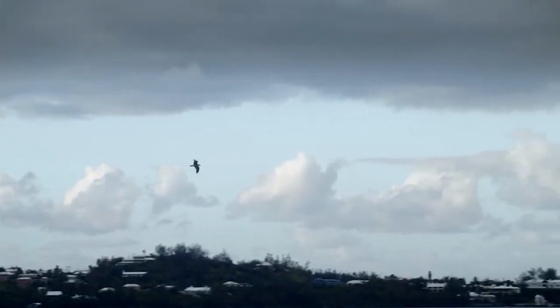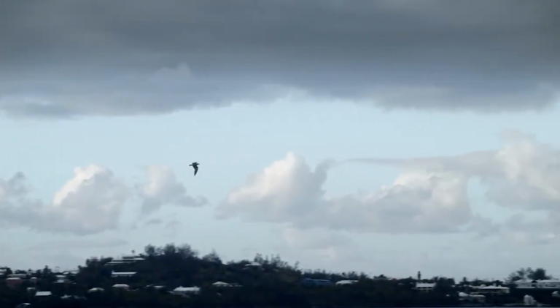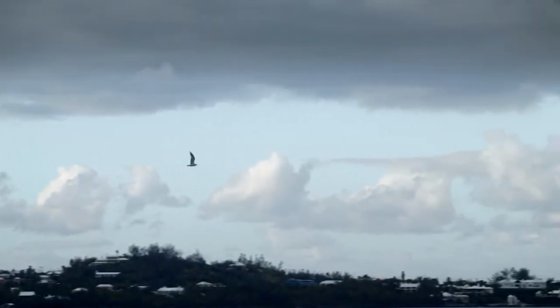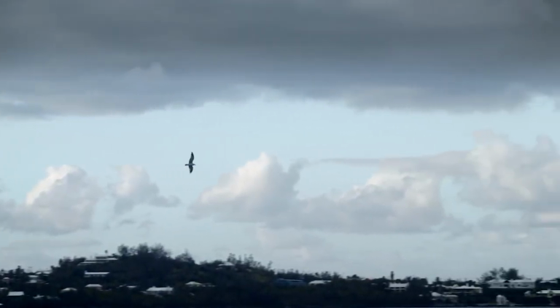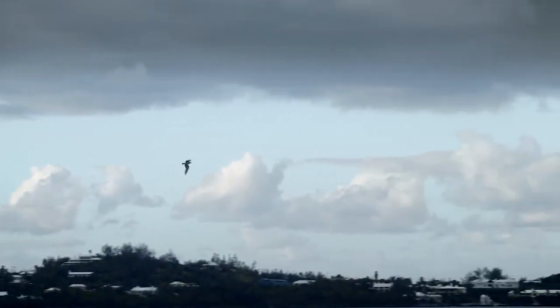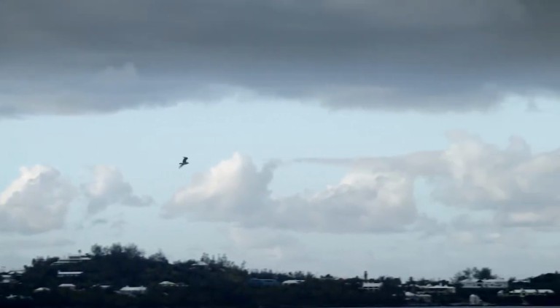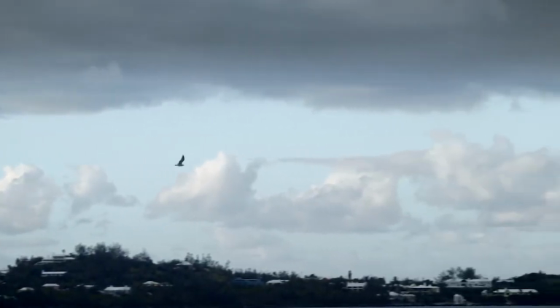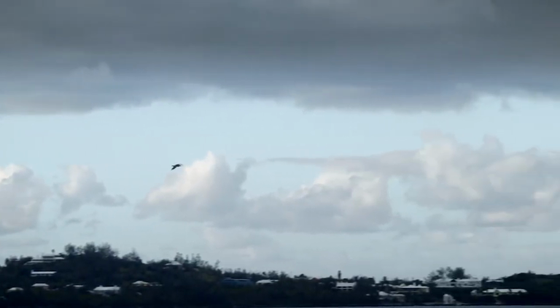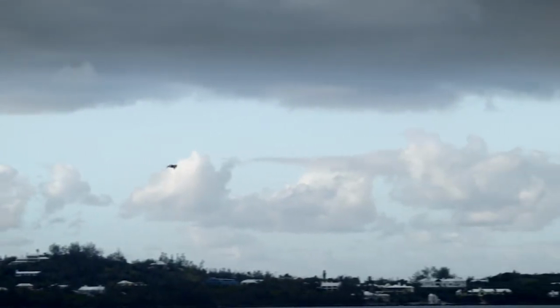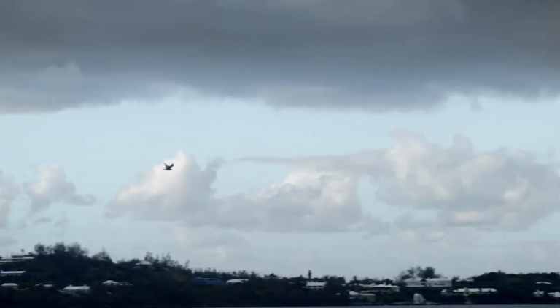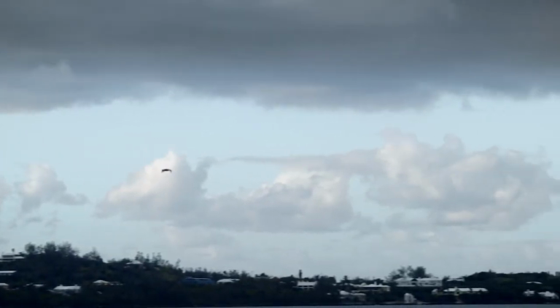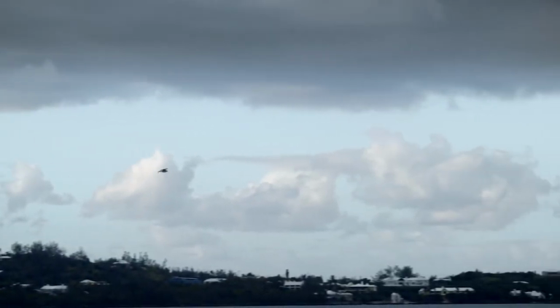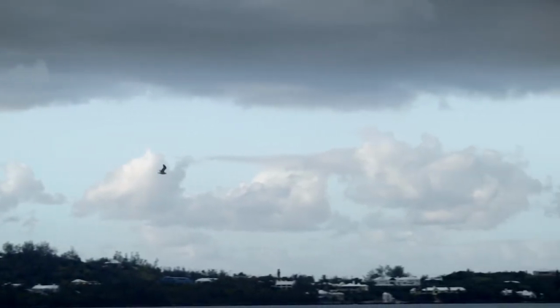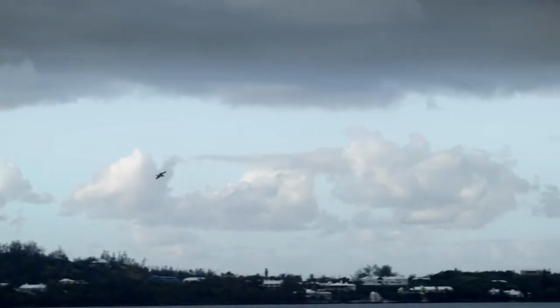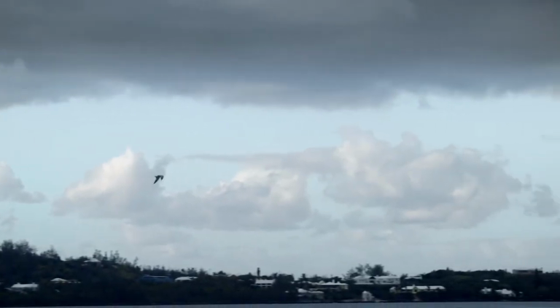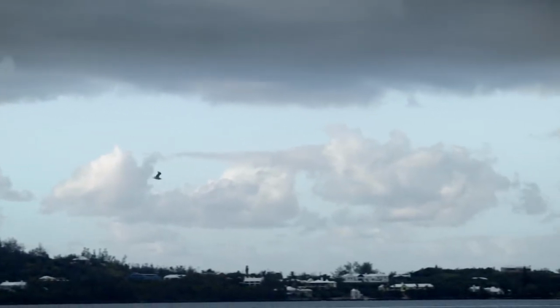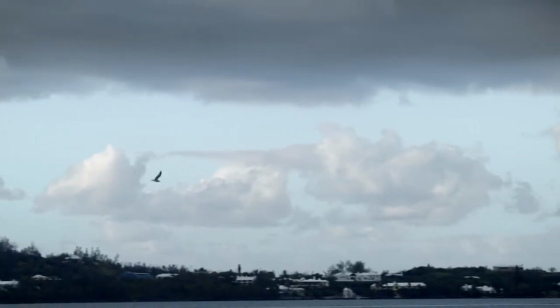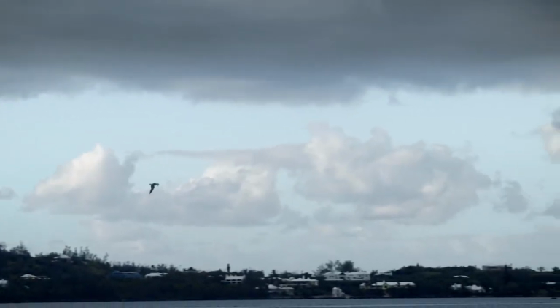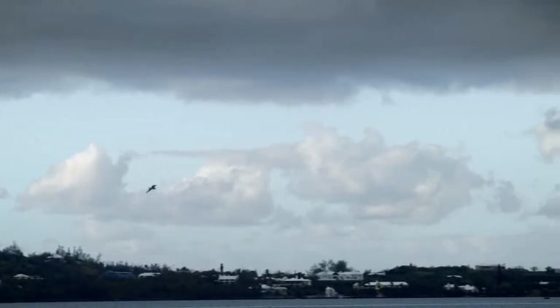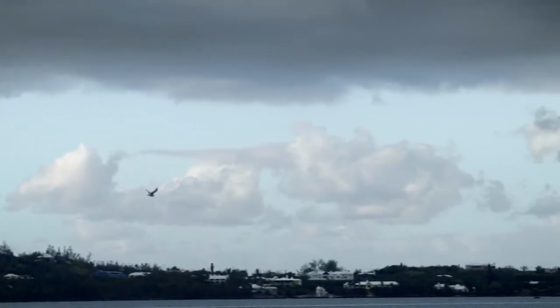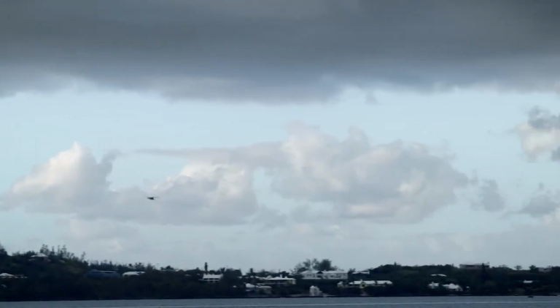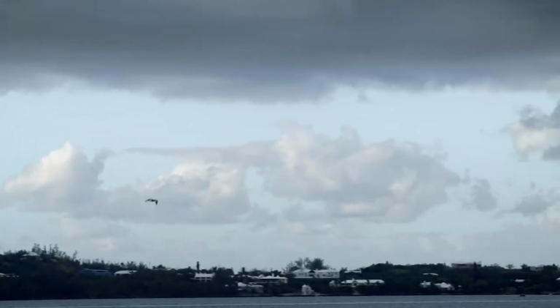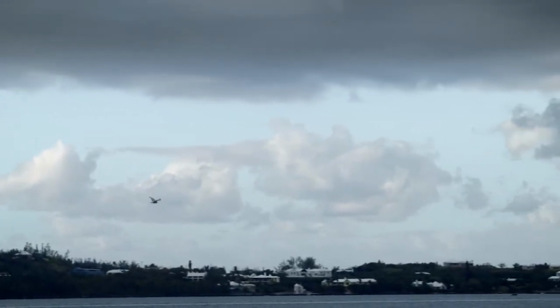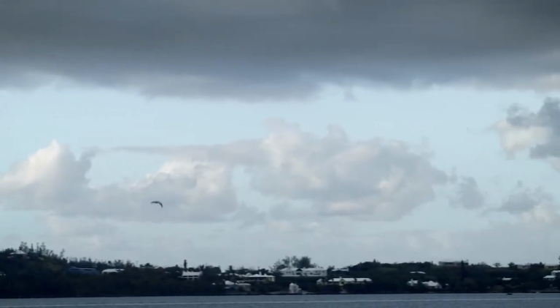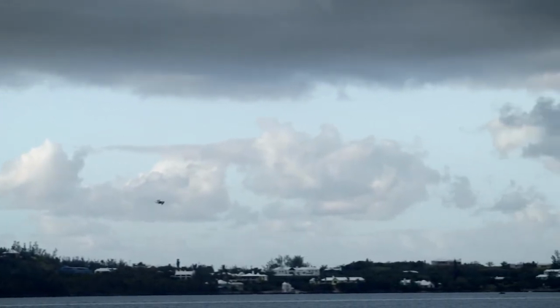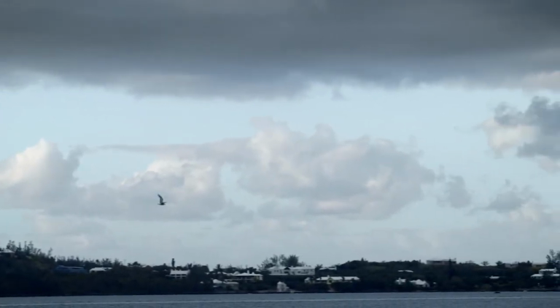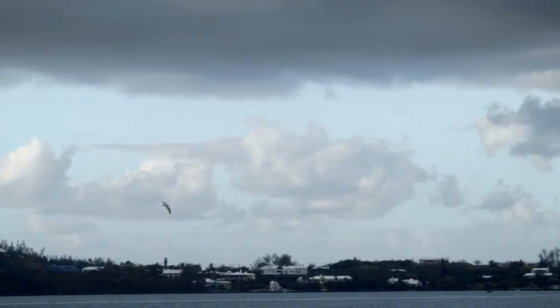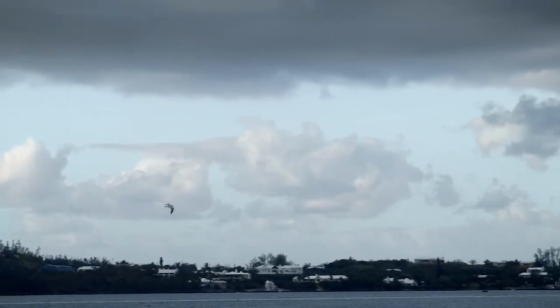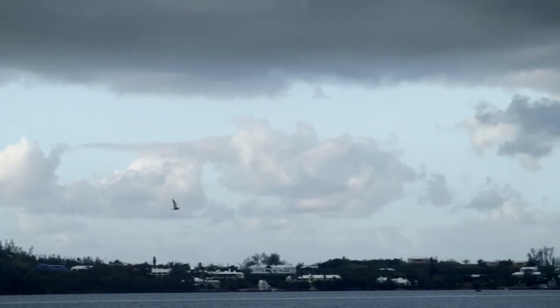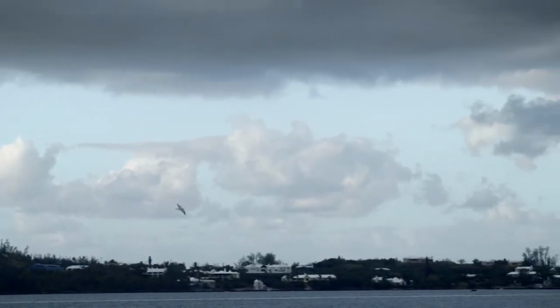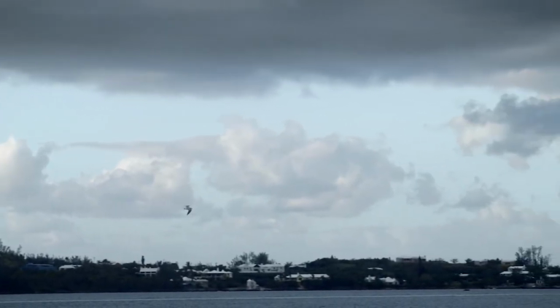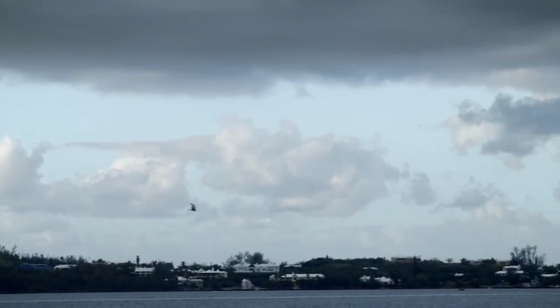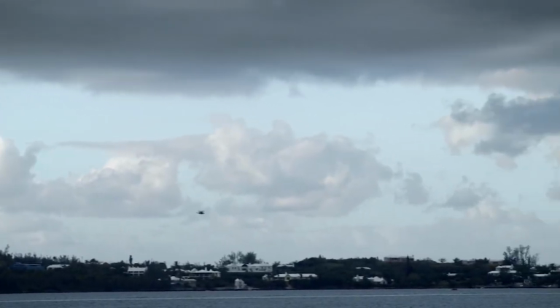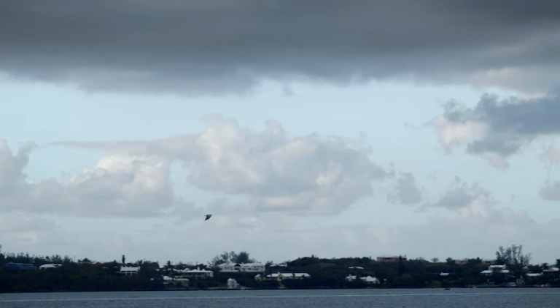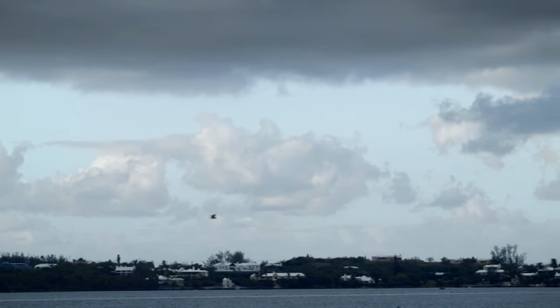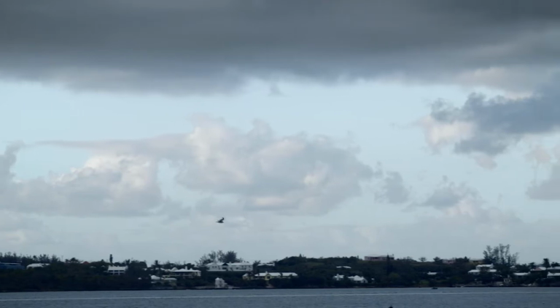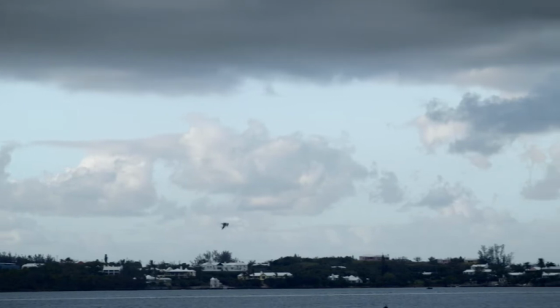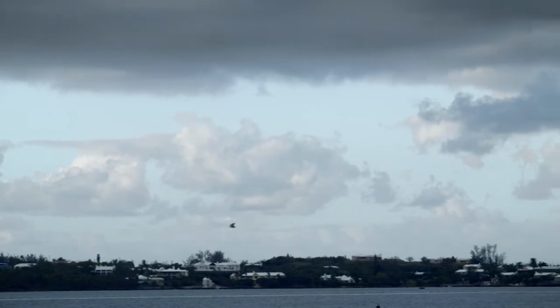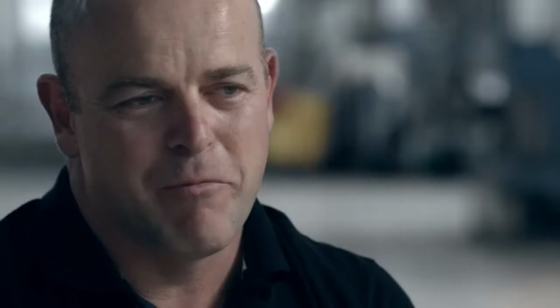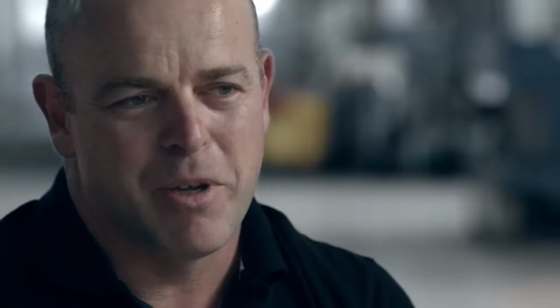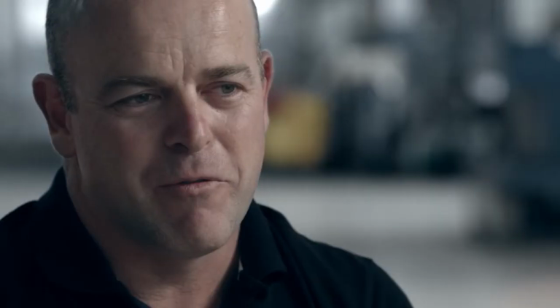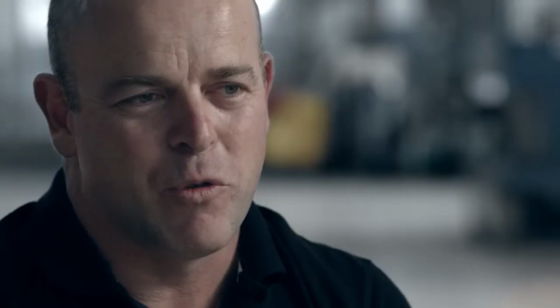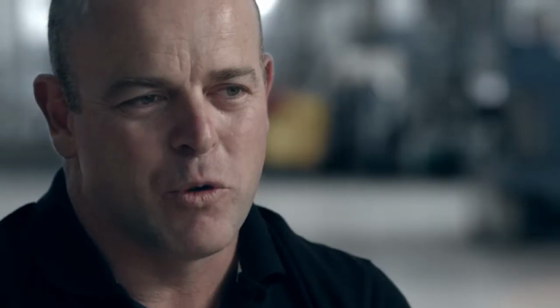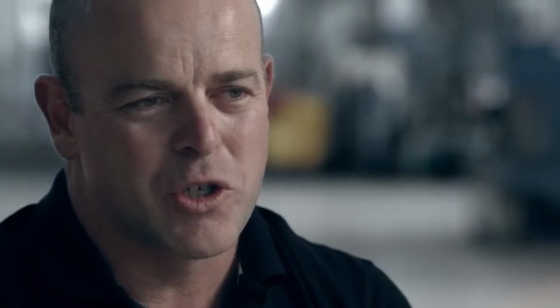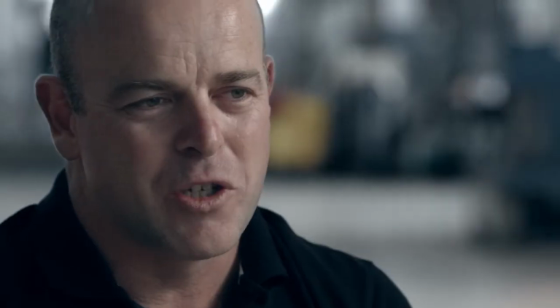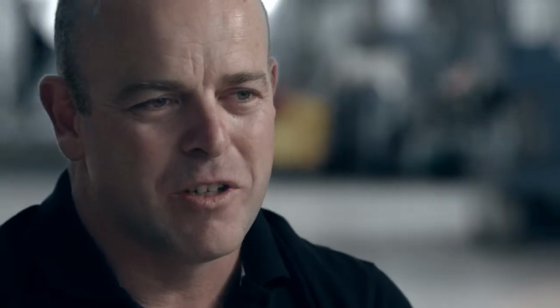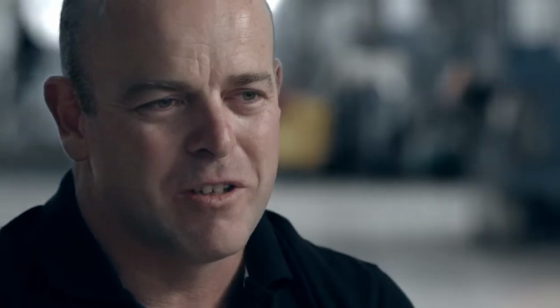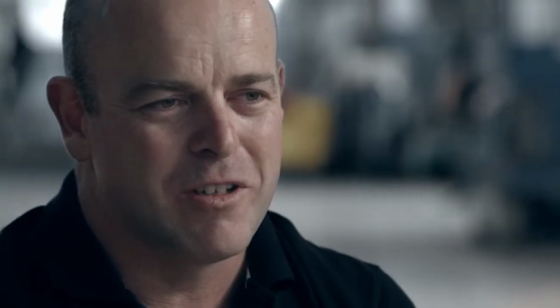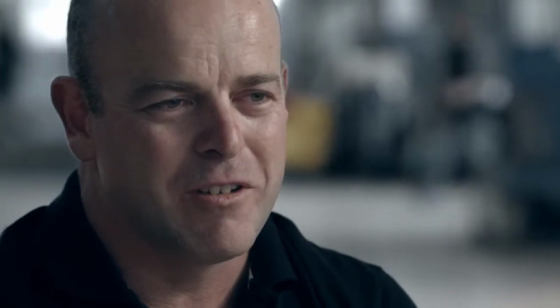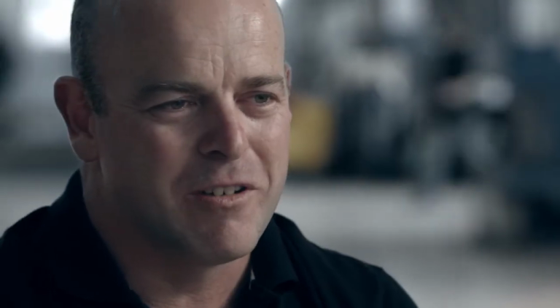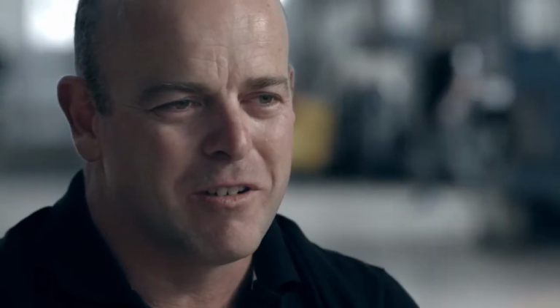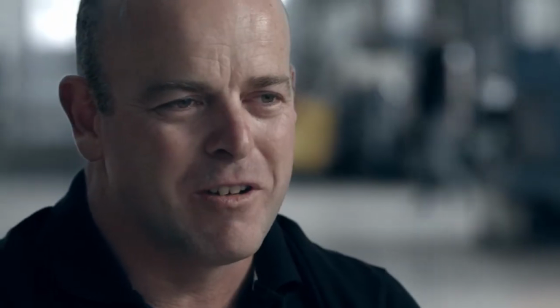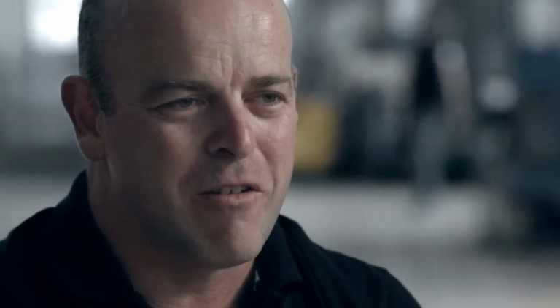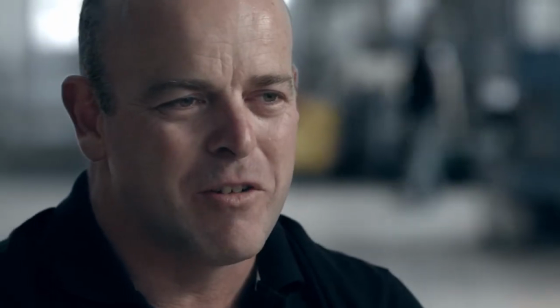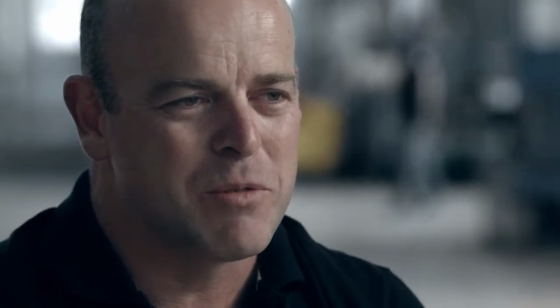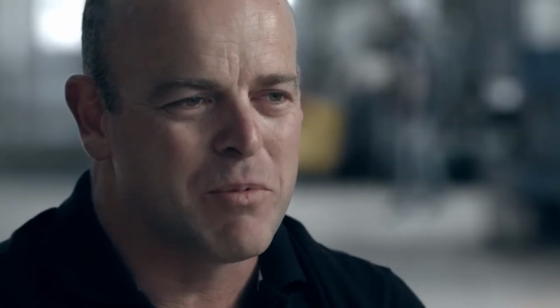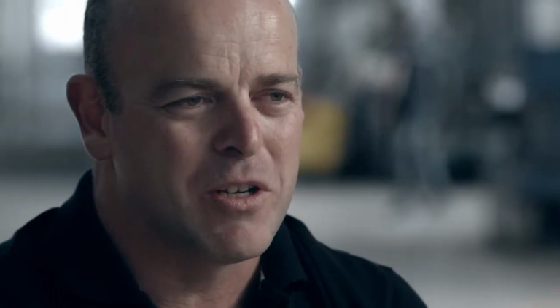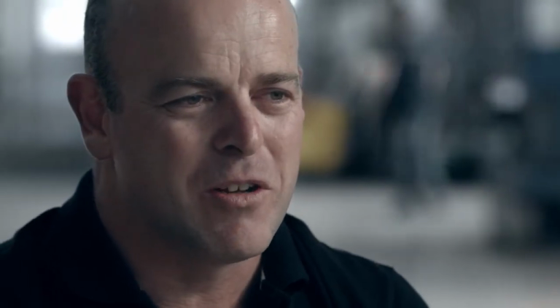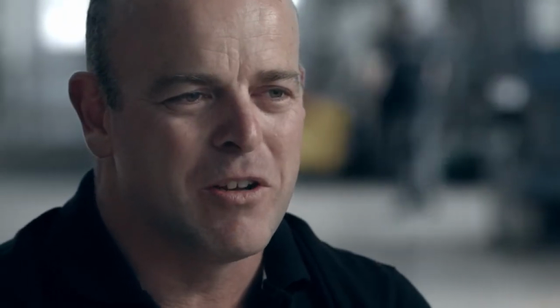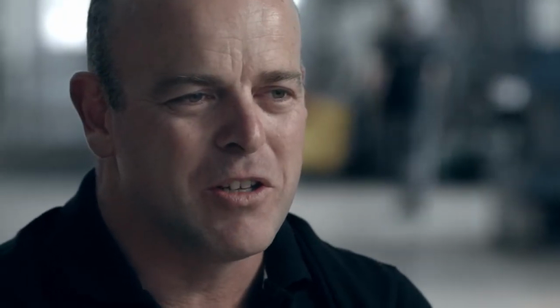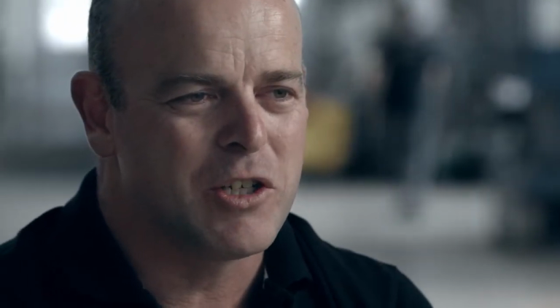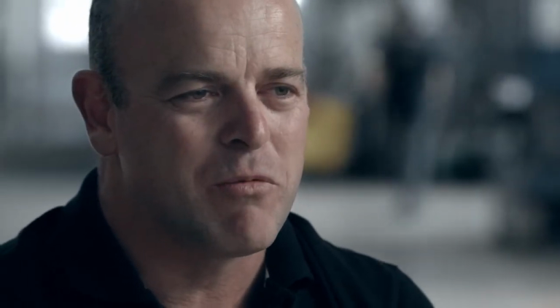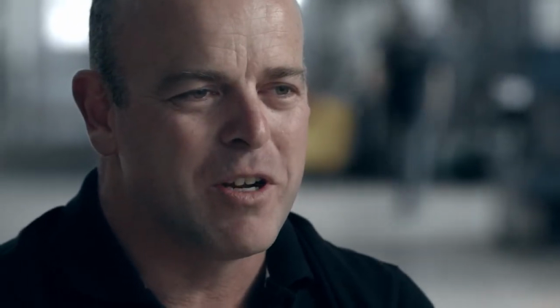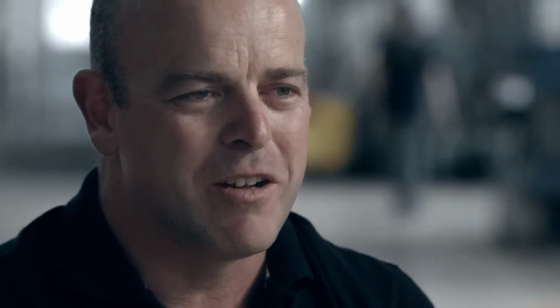This America's Cup we've been sailing on the water. The boat's been quite reliable. We've been fortunate that no one's been hurt this round.